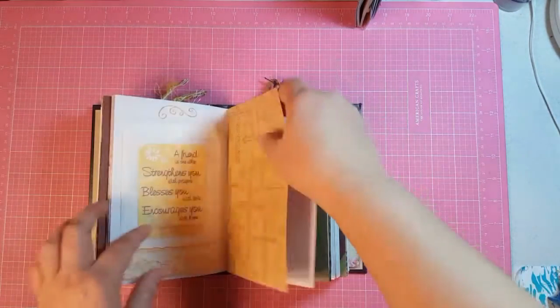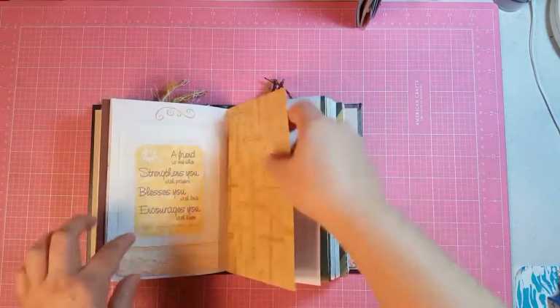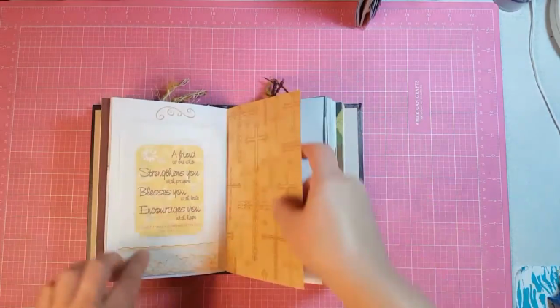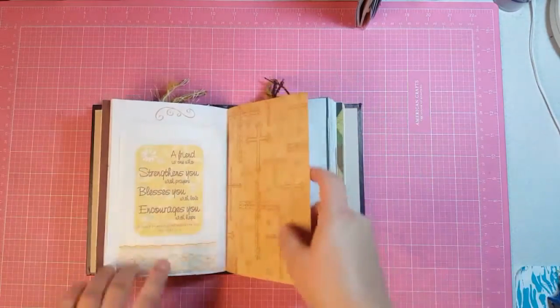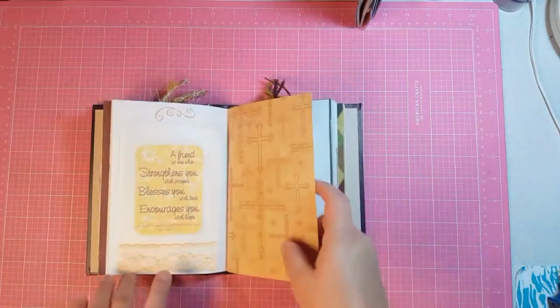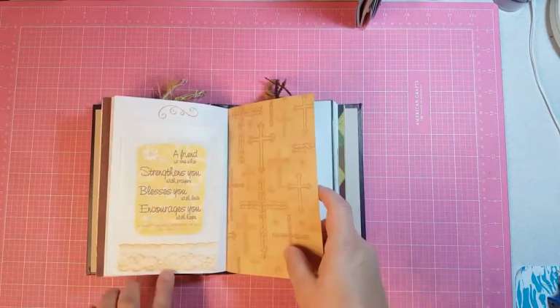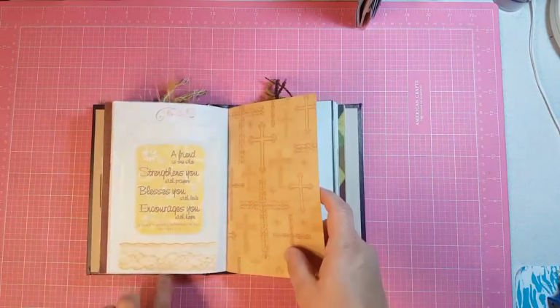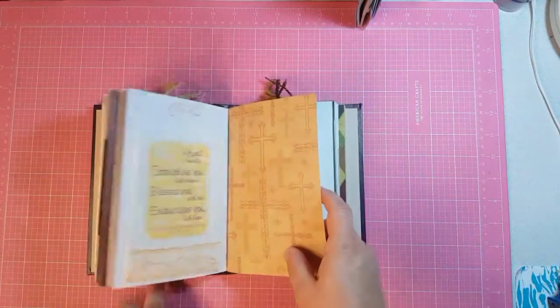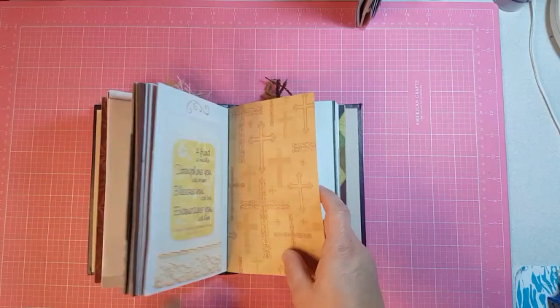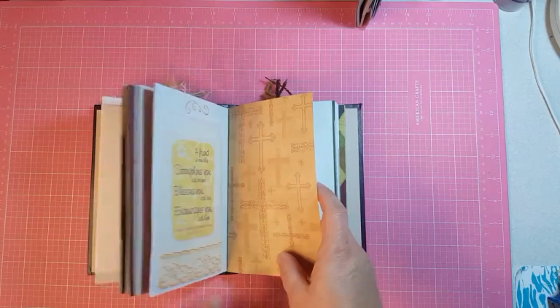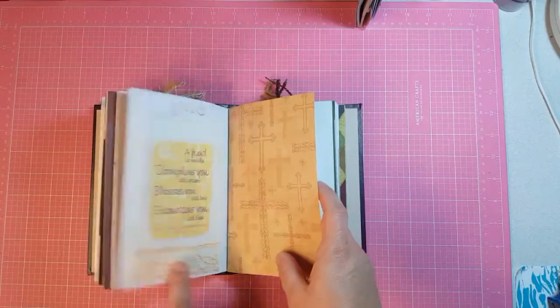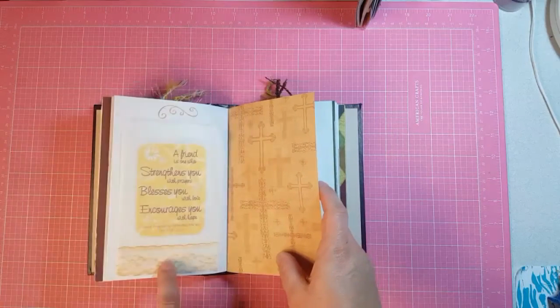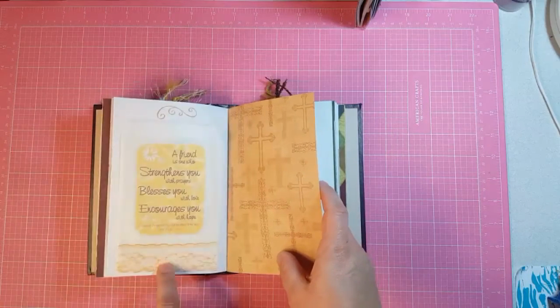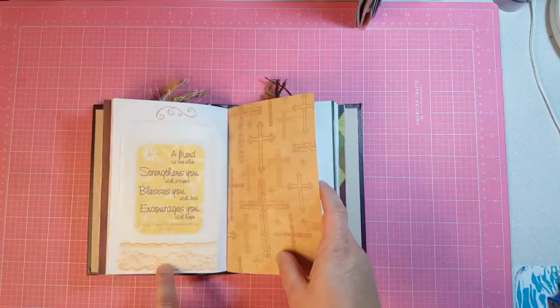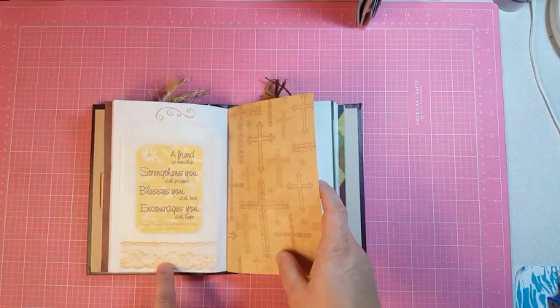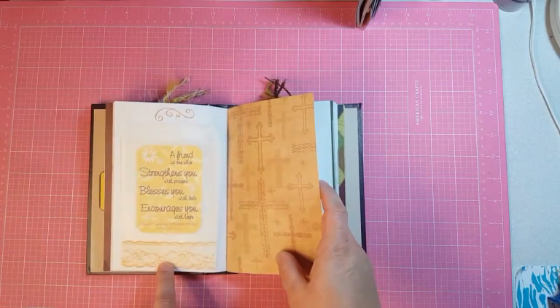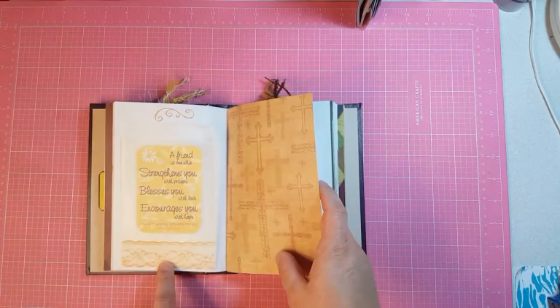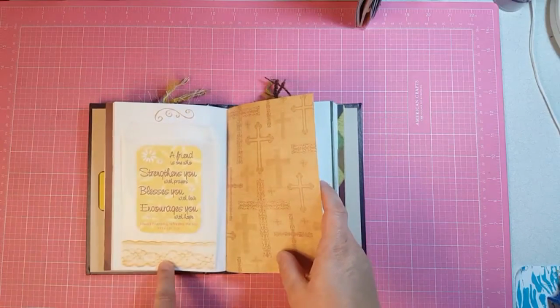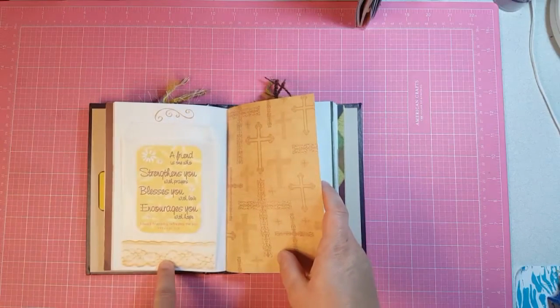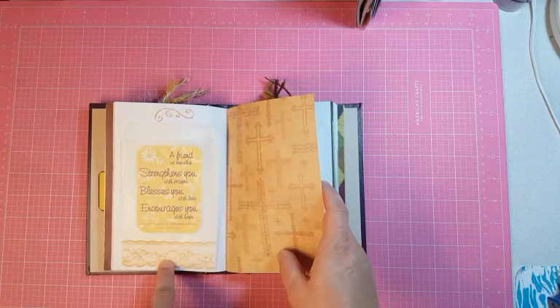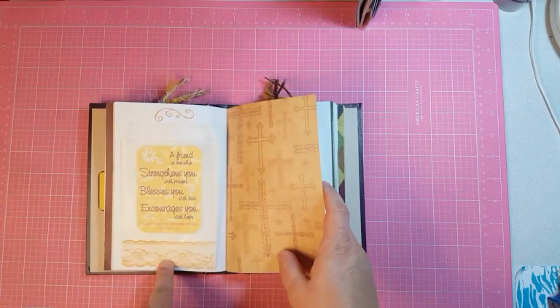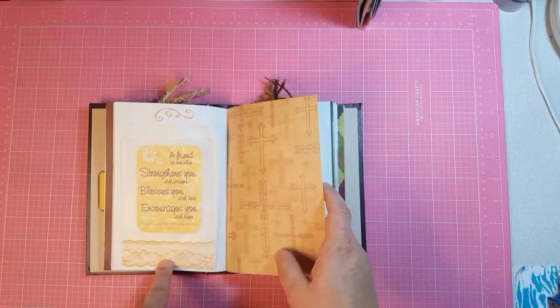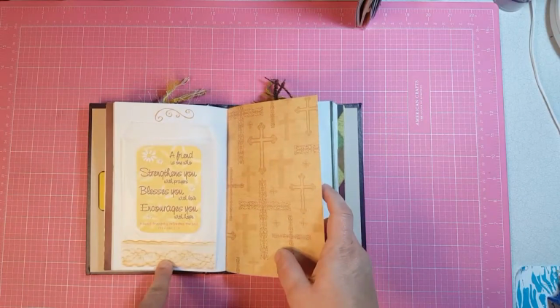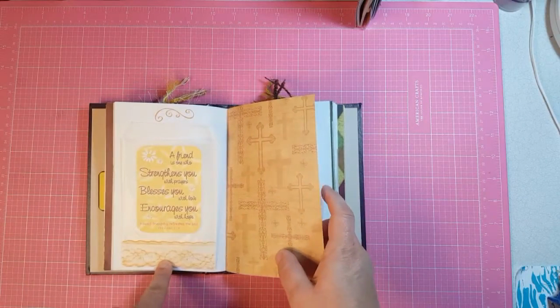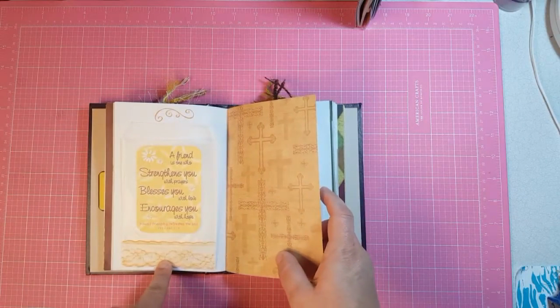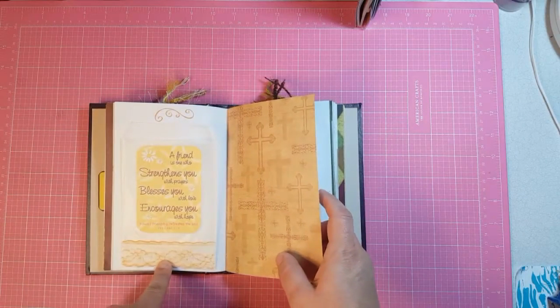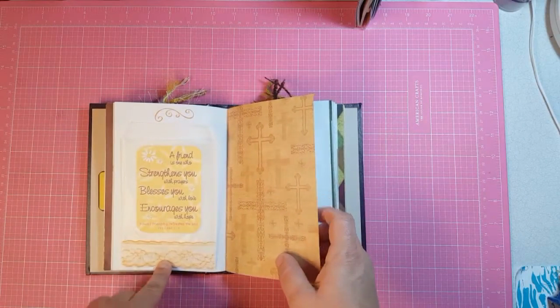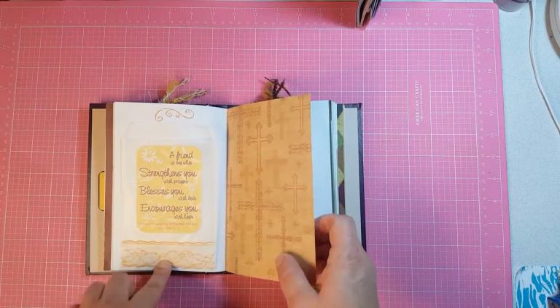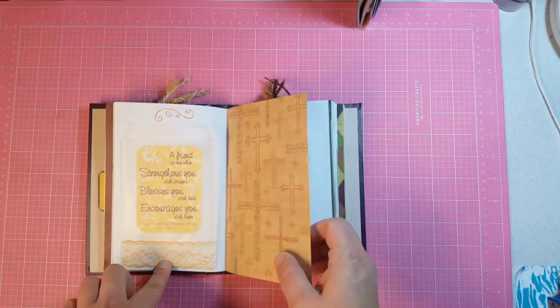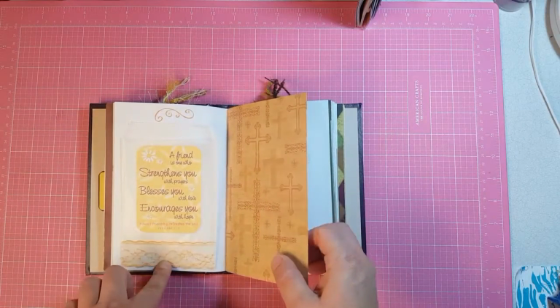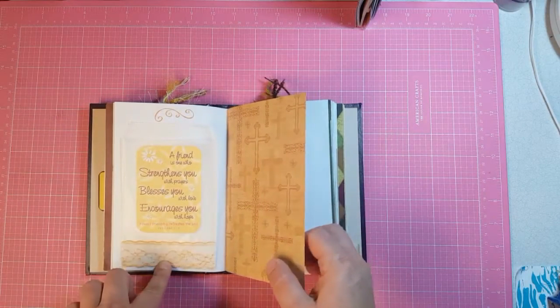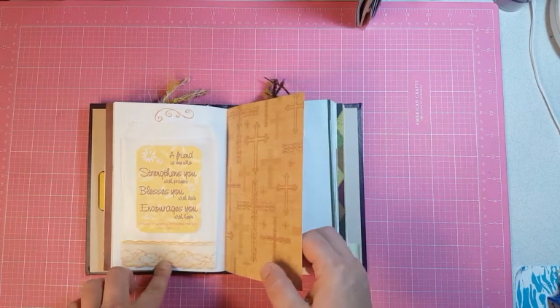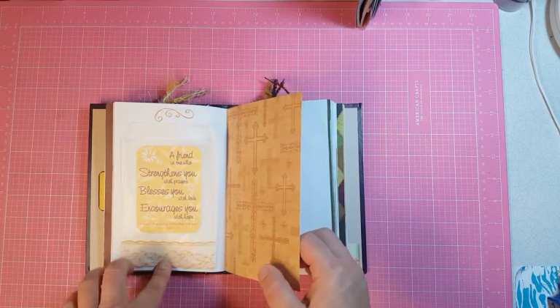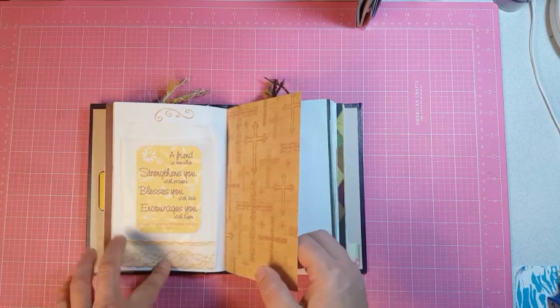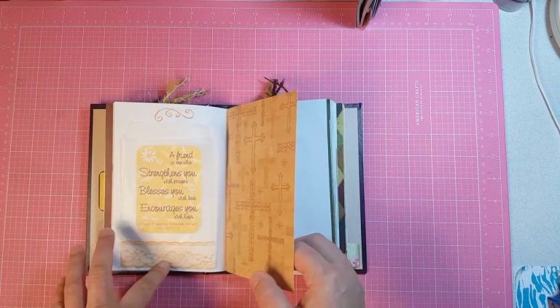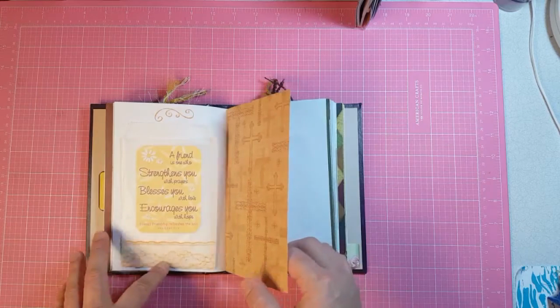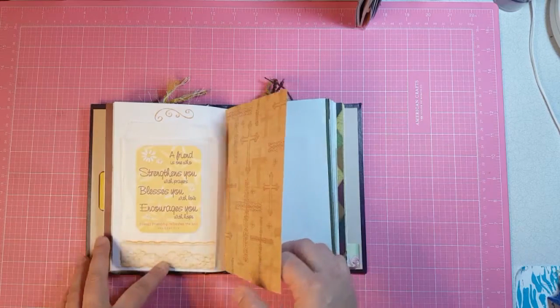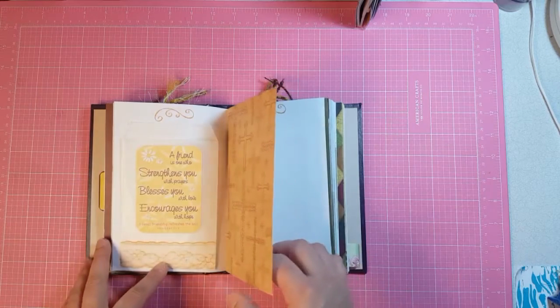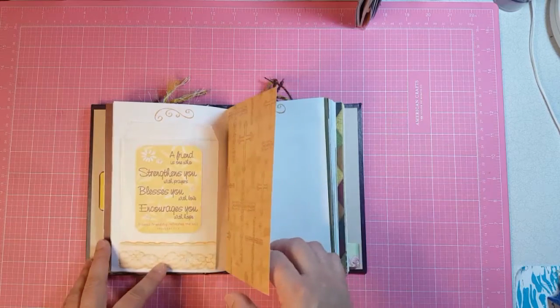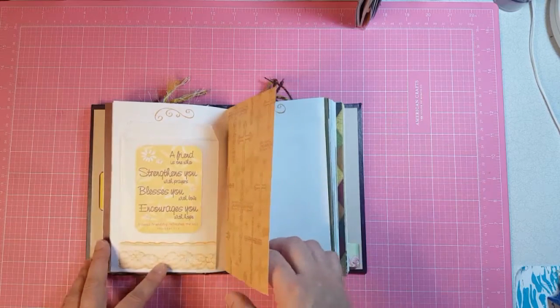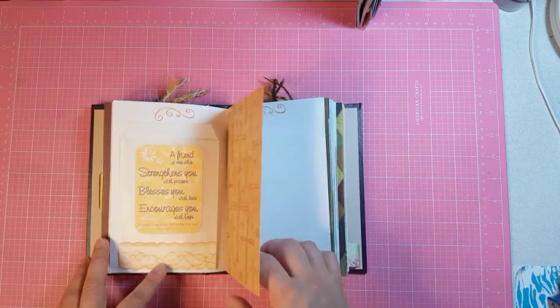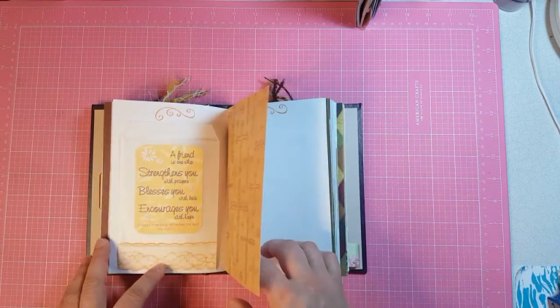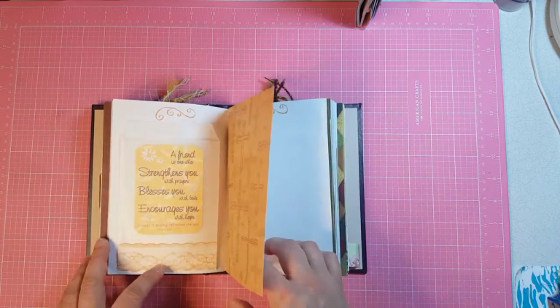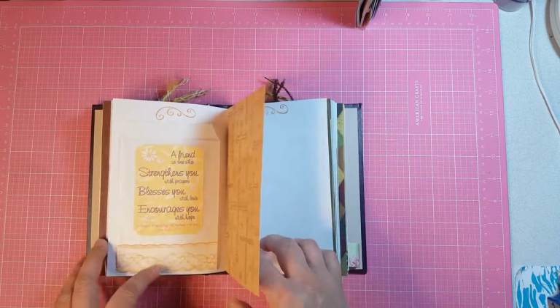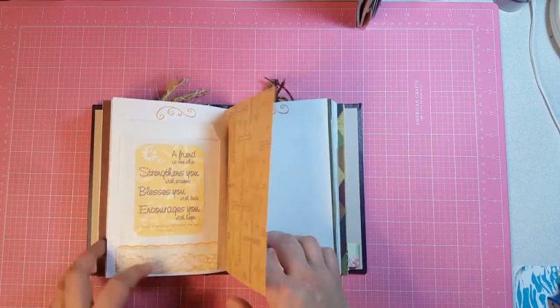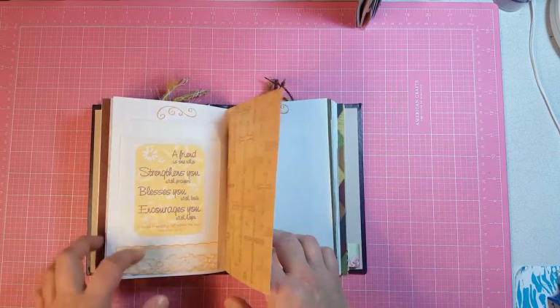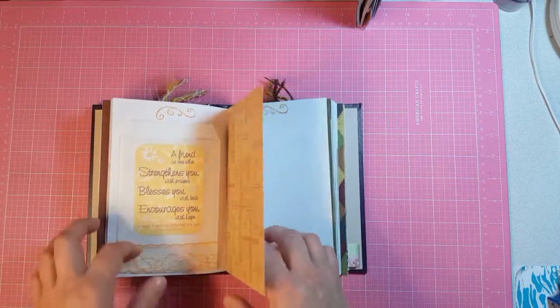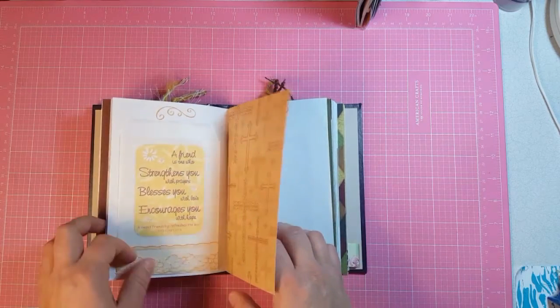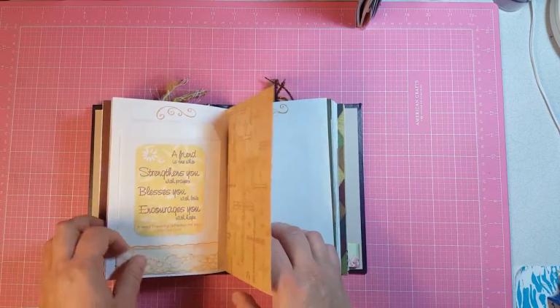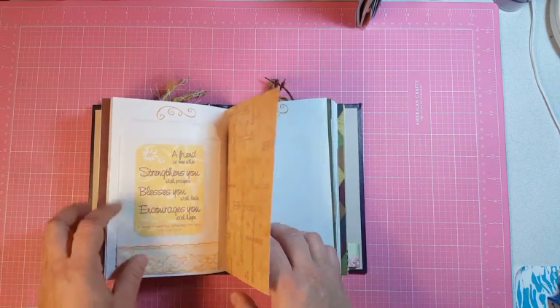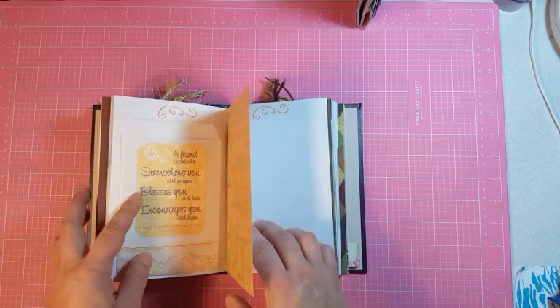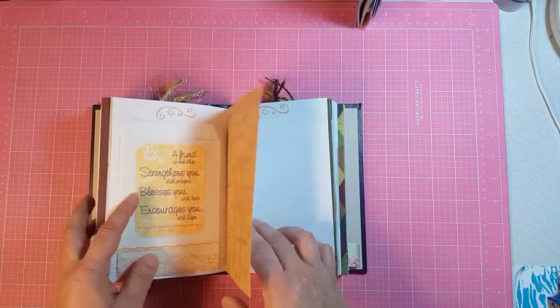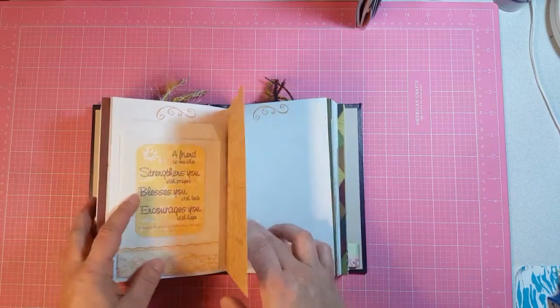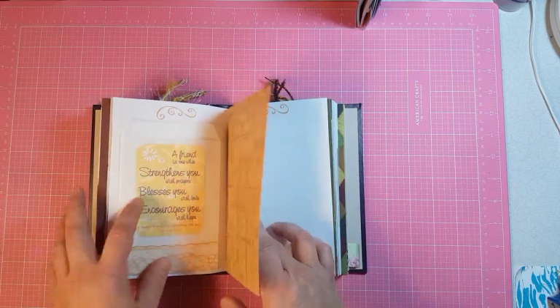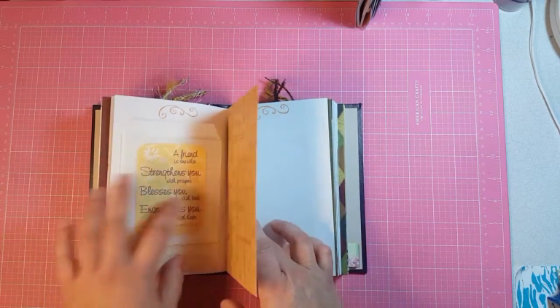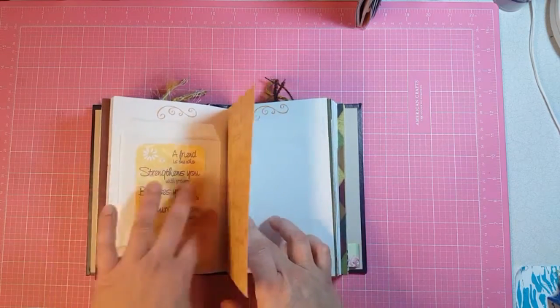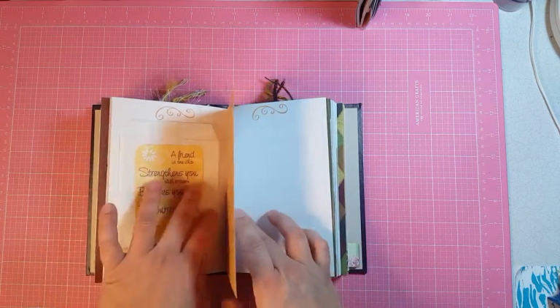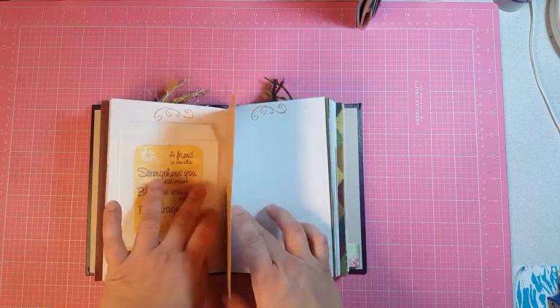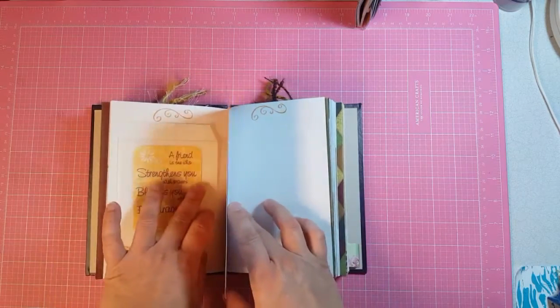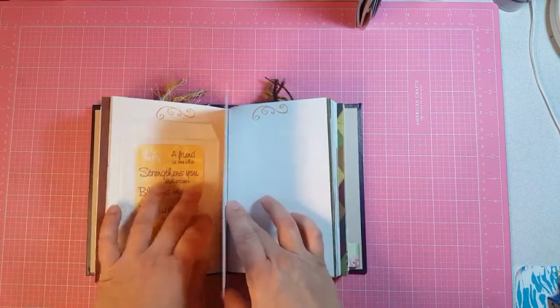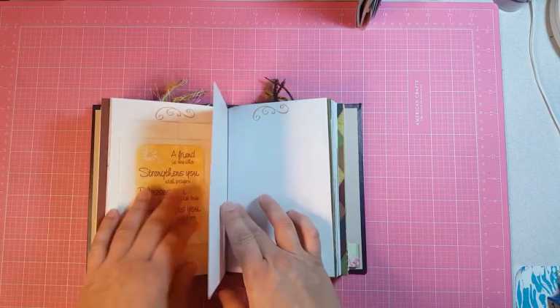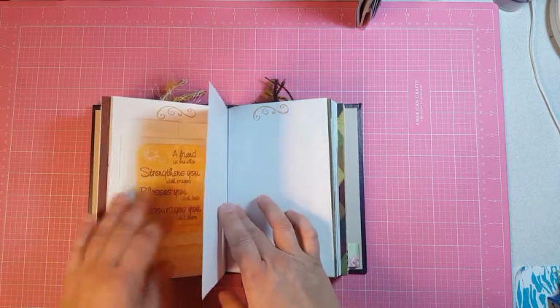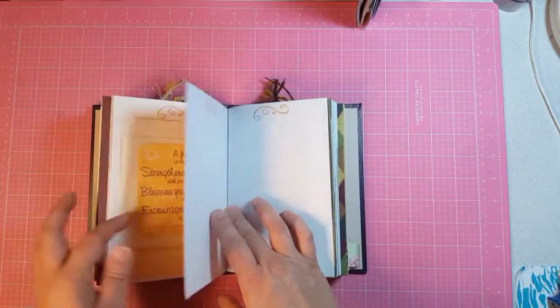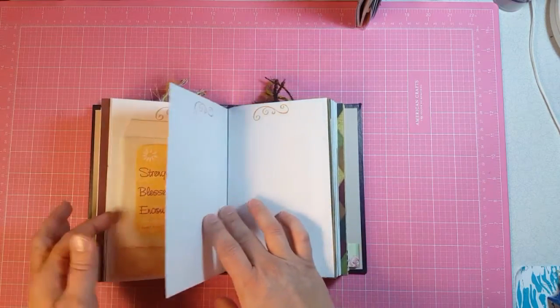So you could have any color of lace you wanted if you have a whole bunch of Stampin' Up stamp pads or any kind of stamp pads for that matter.